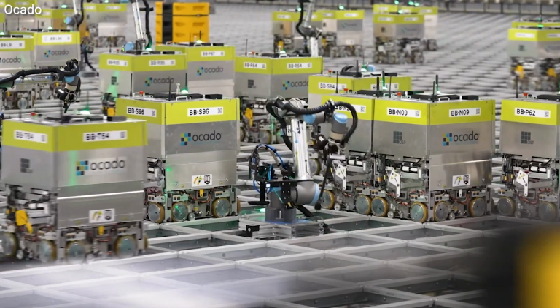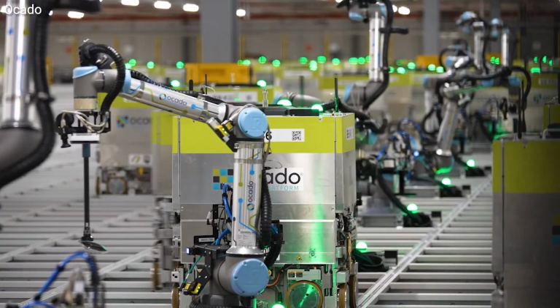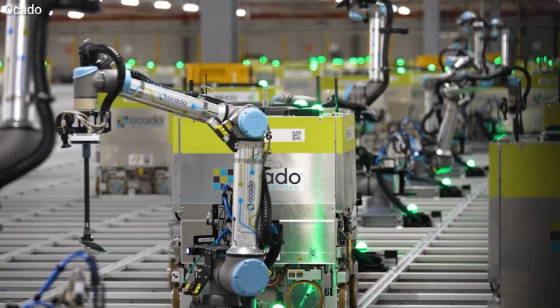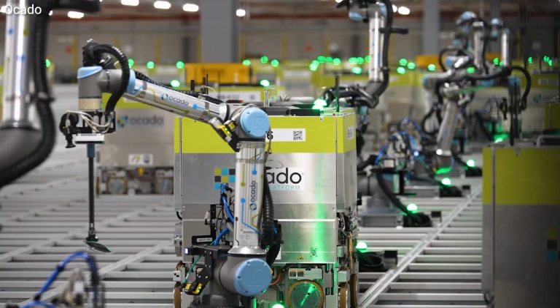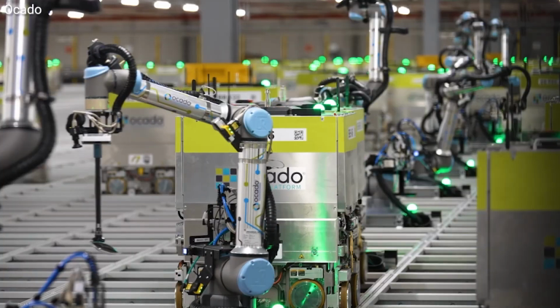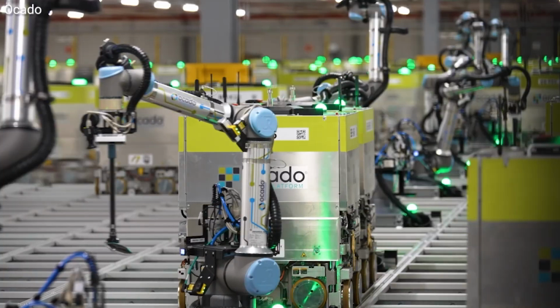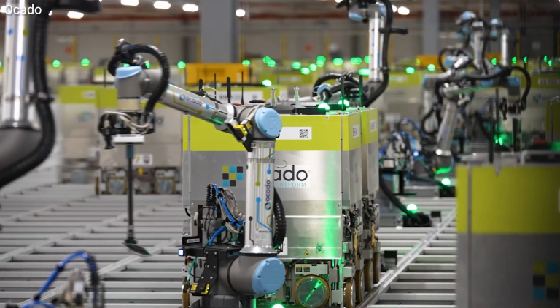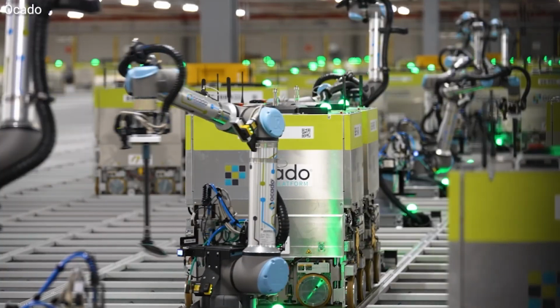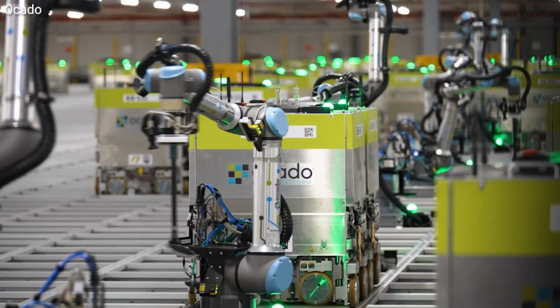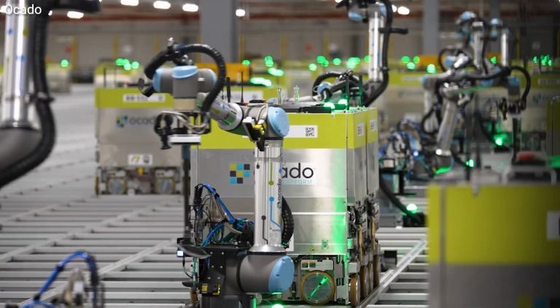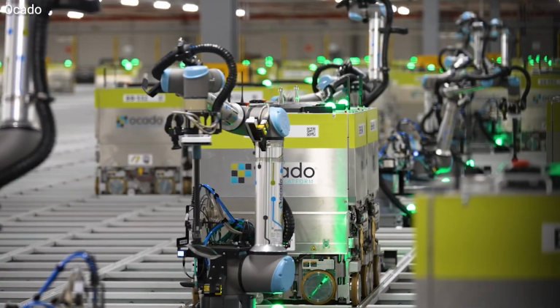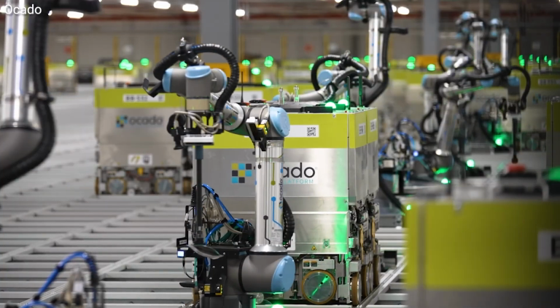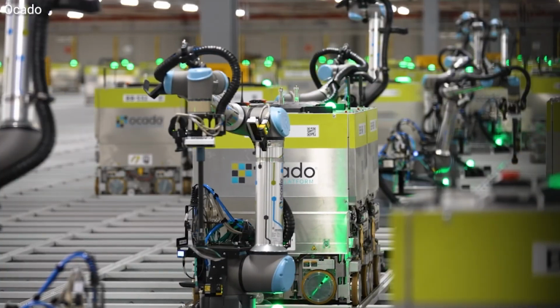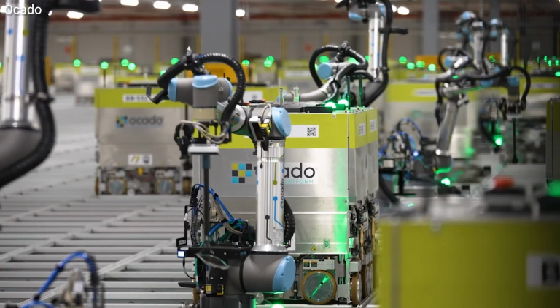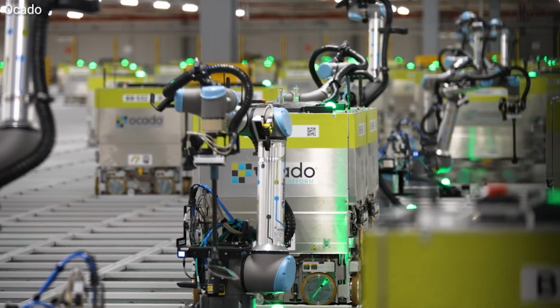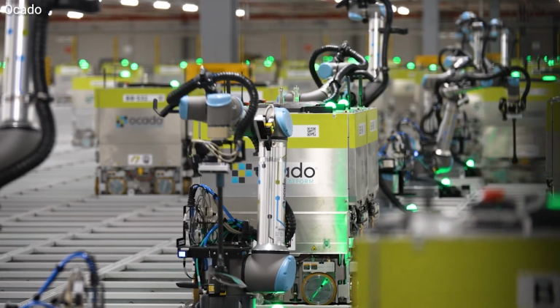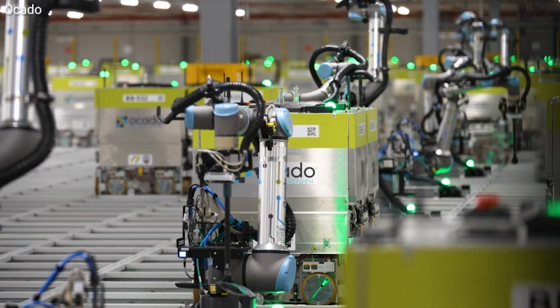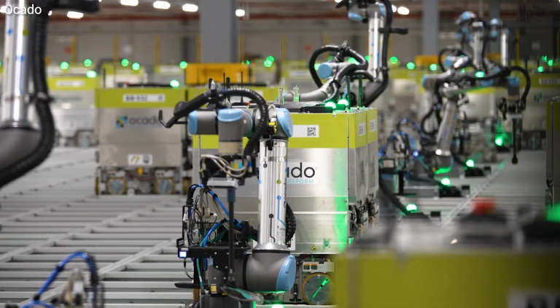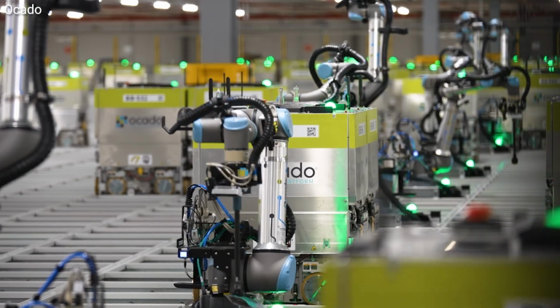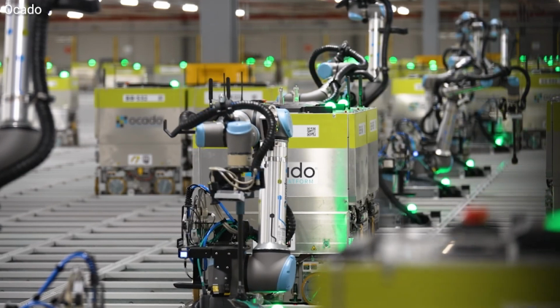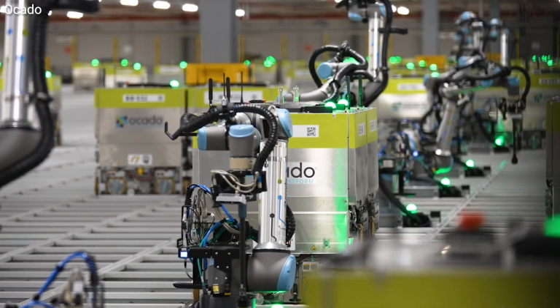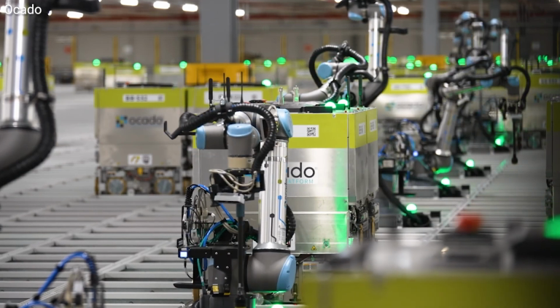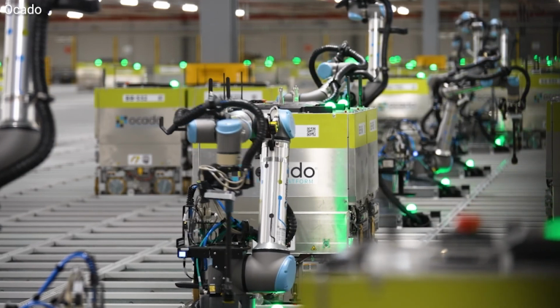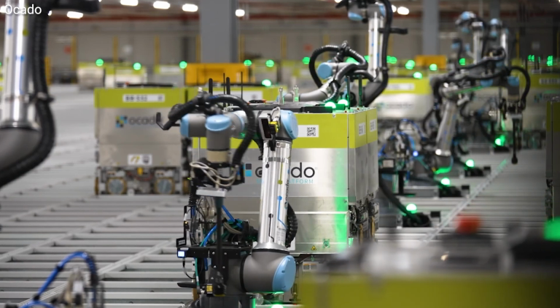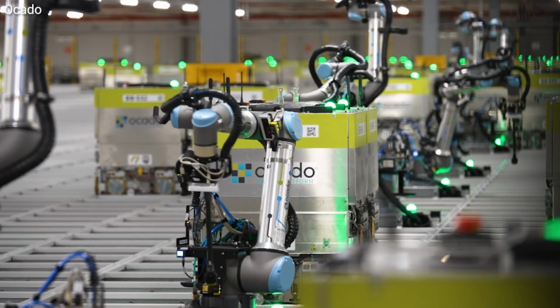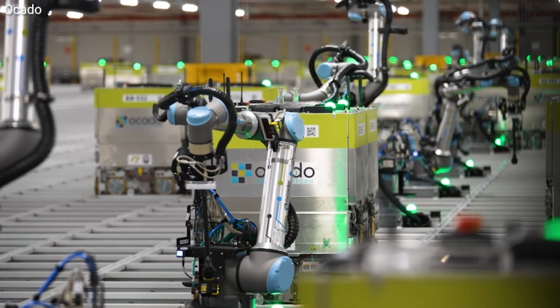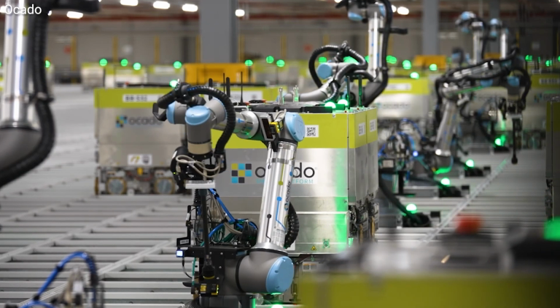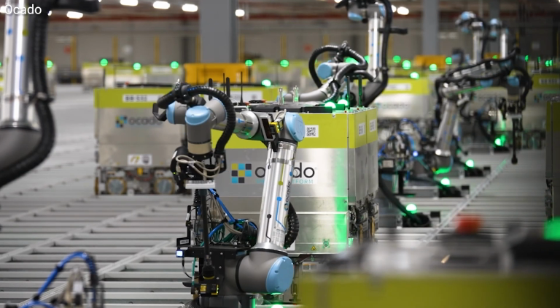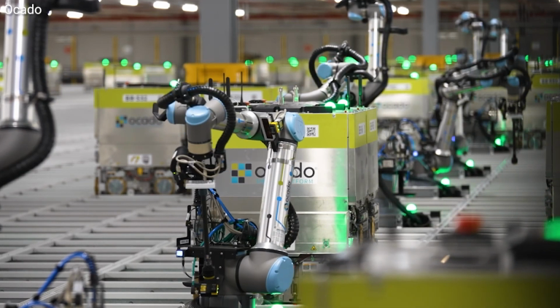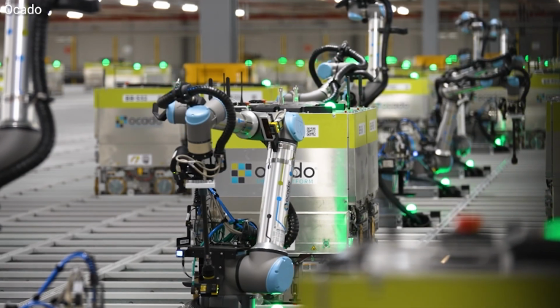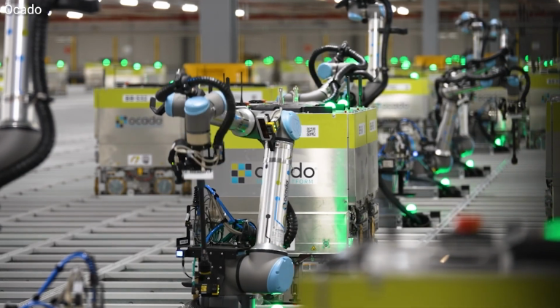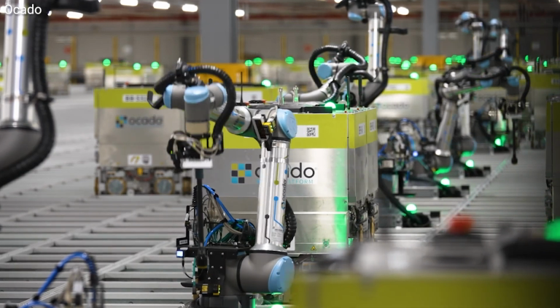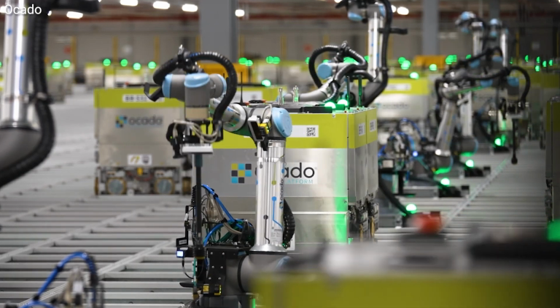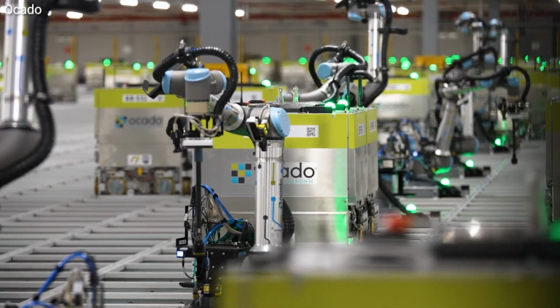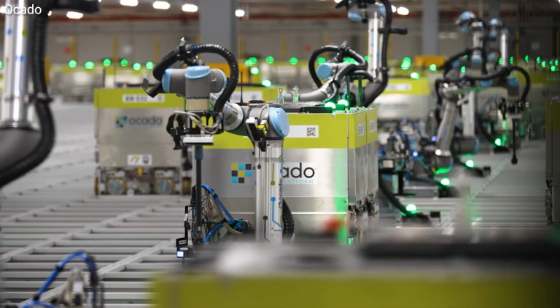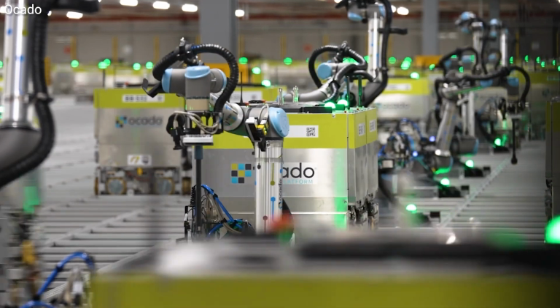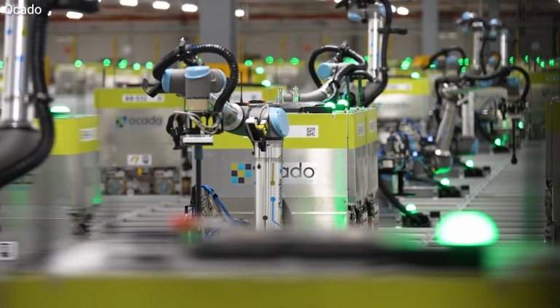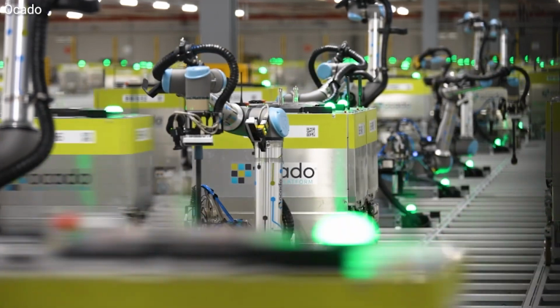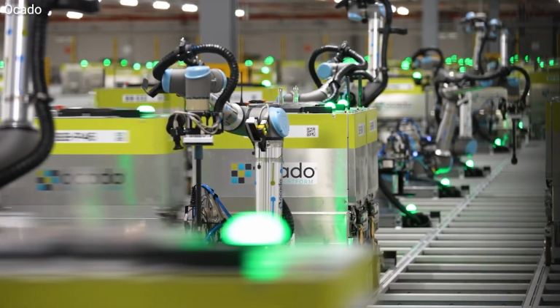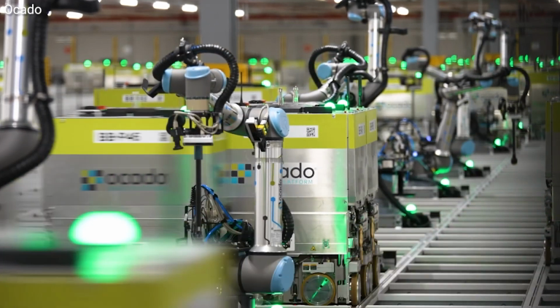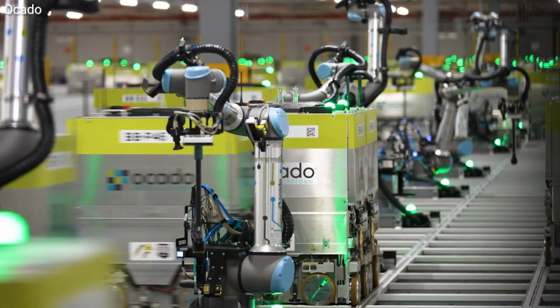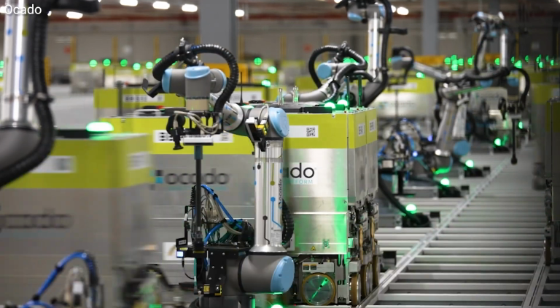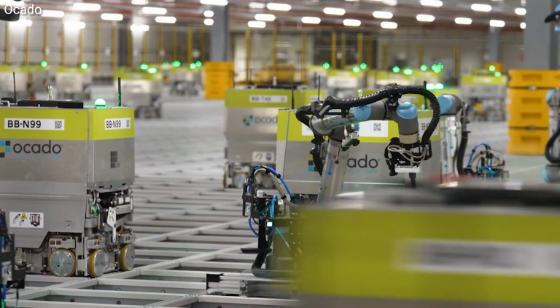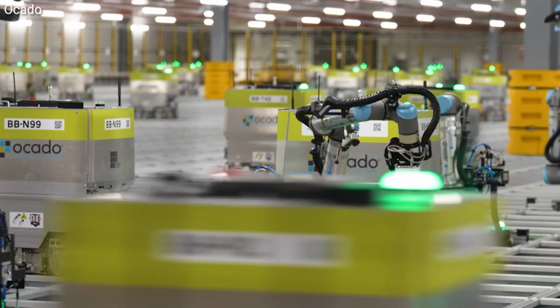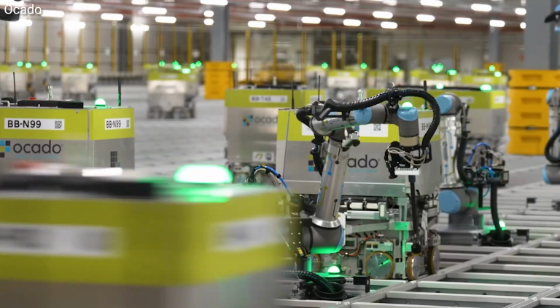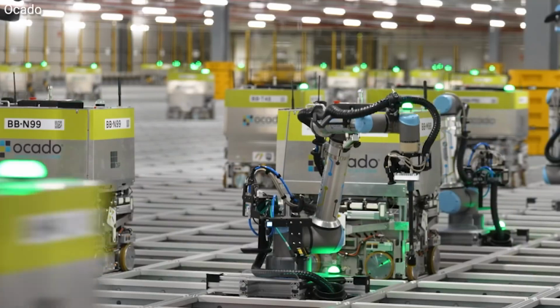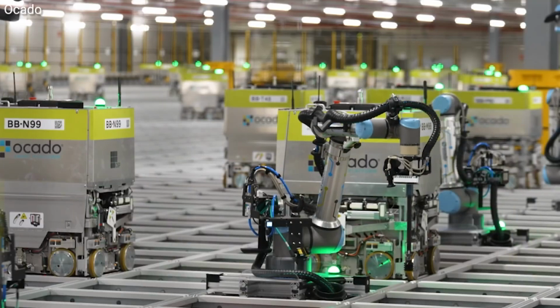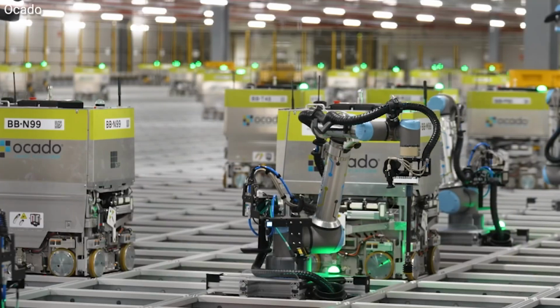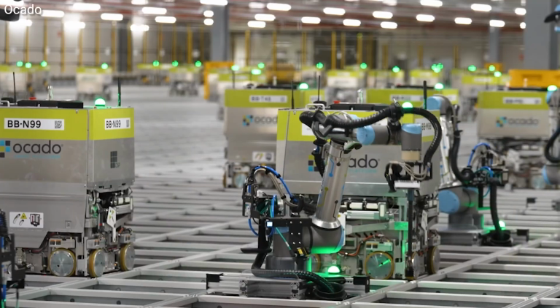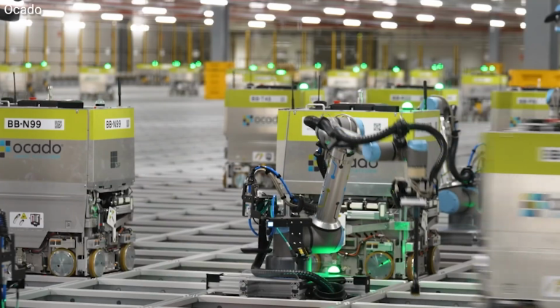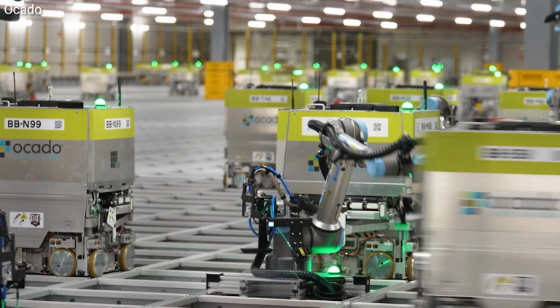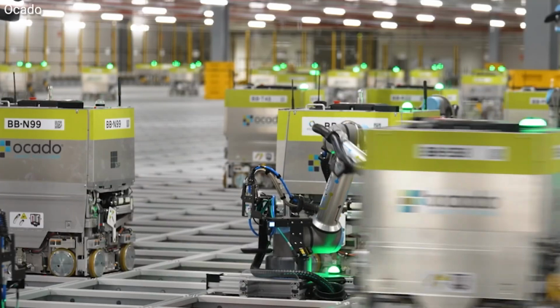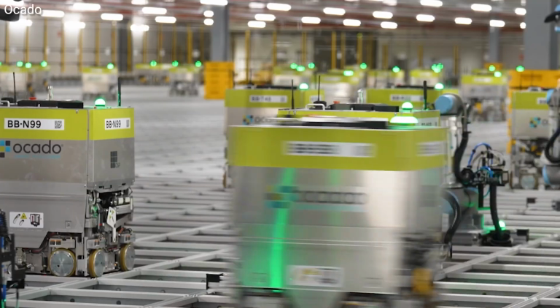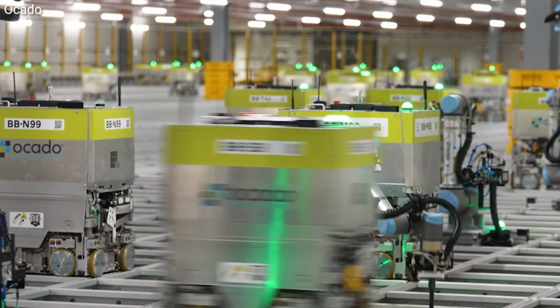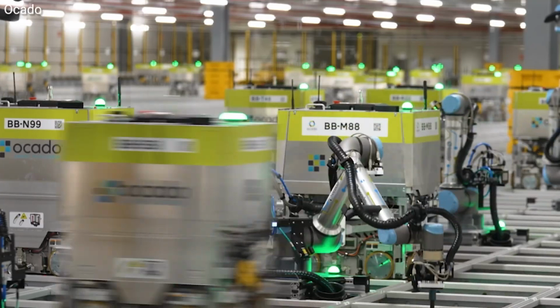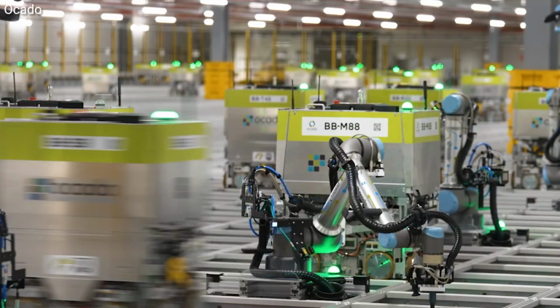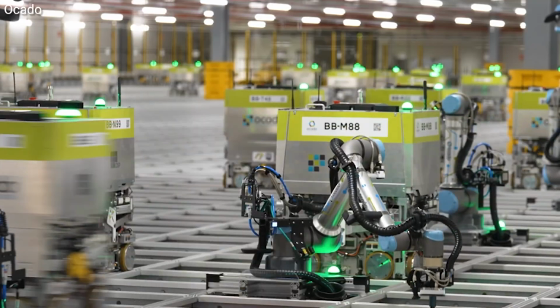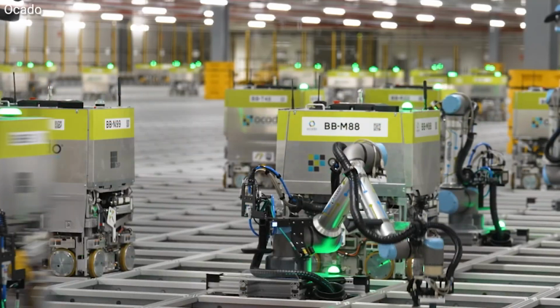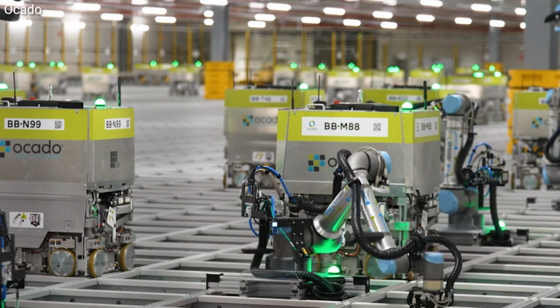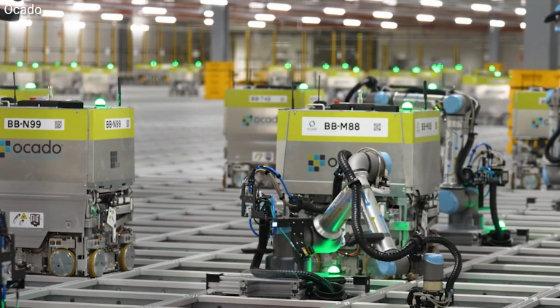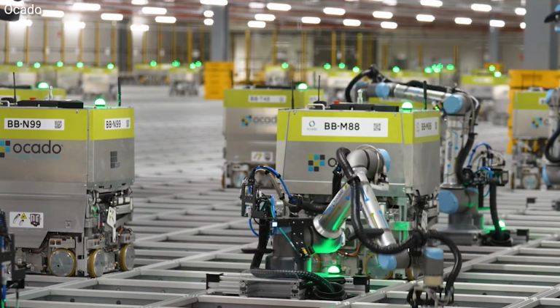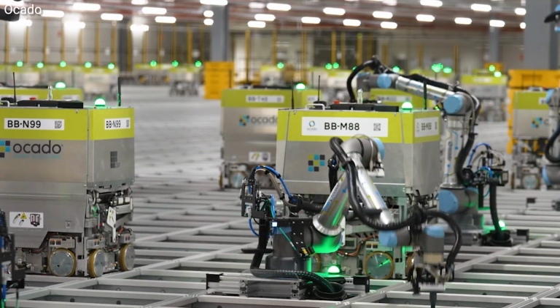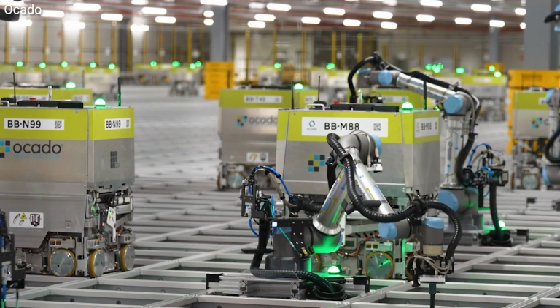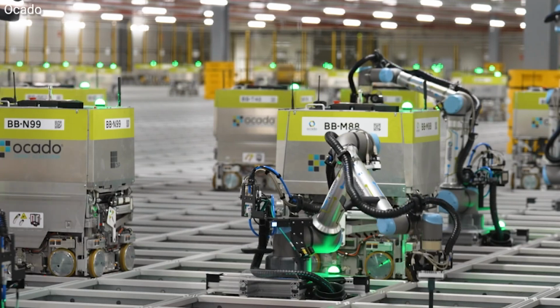and ensures flawless efficiency — six times faster than you and me can add items to a shopping cart. Pretty cool technology. From a warehouse to your doorstep in record time, this tech is redefining grocery shopping.